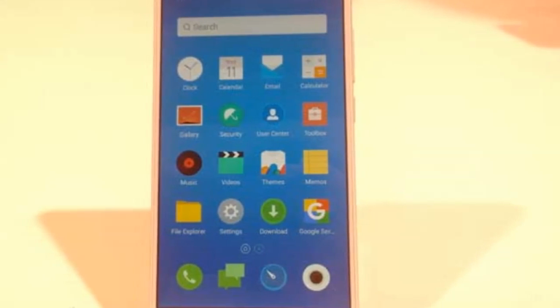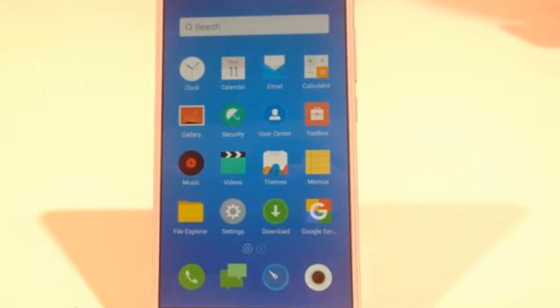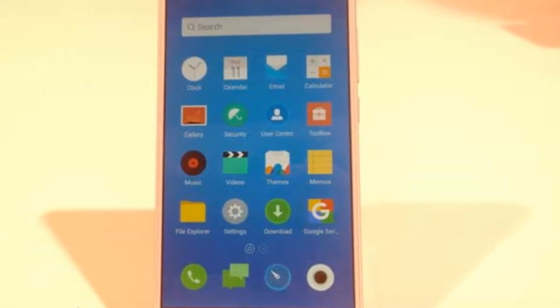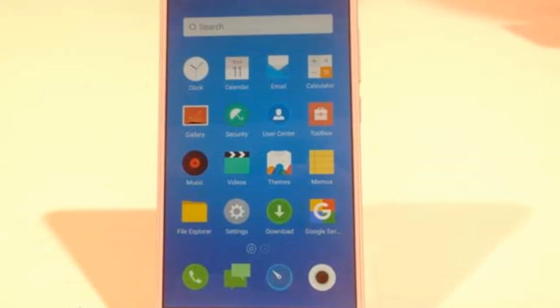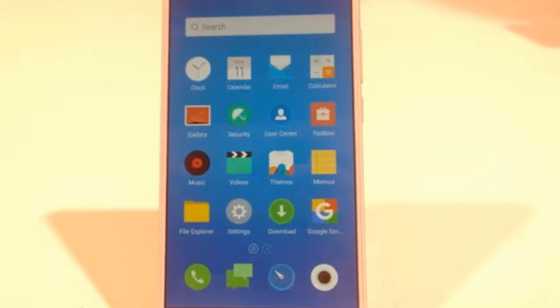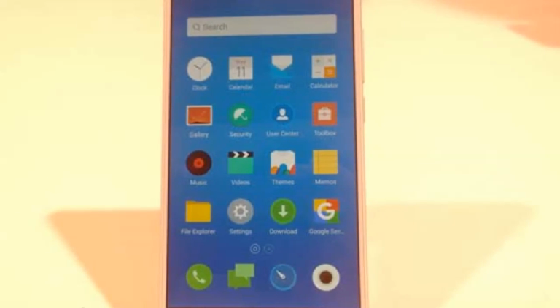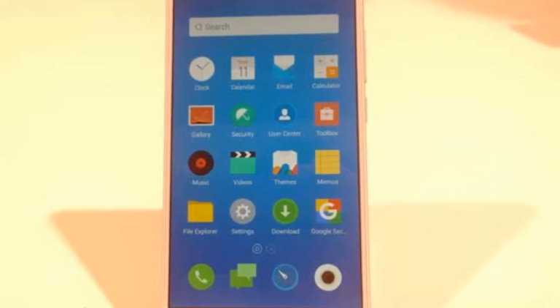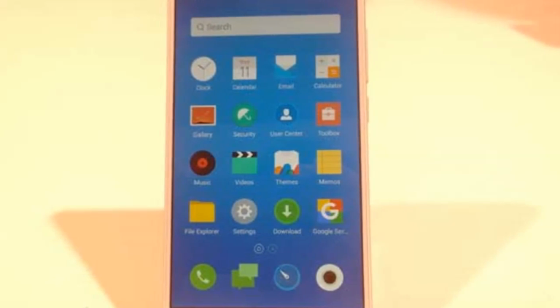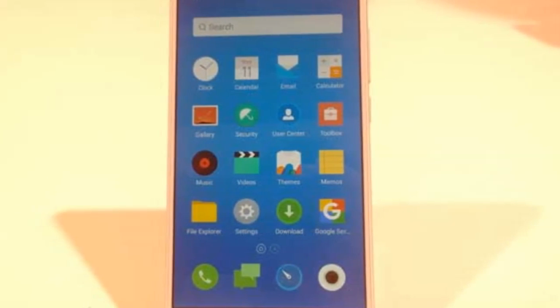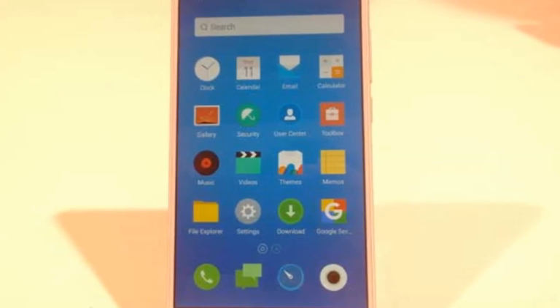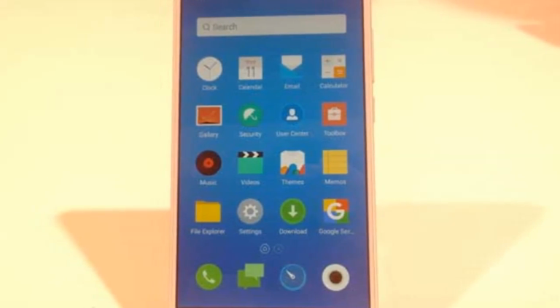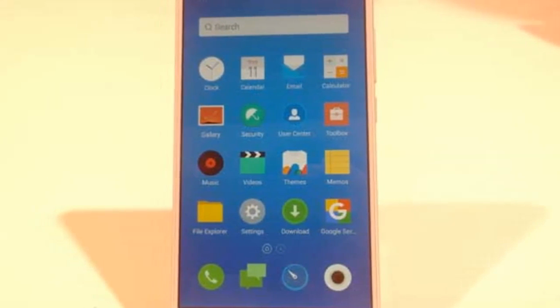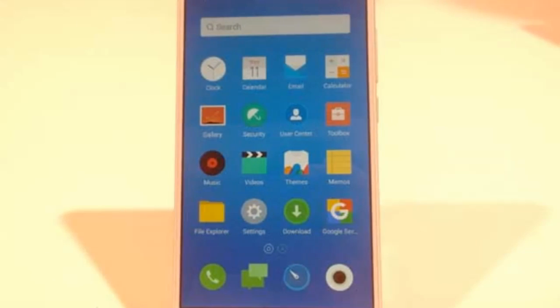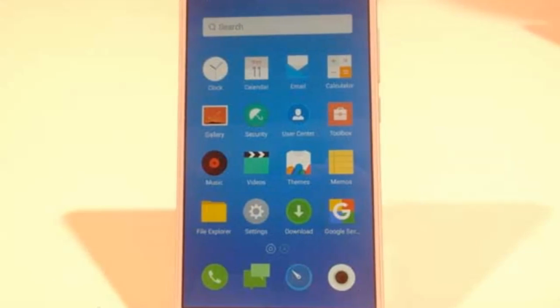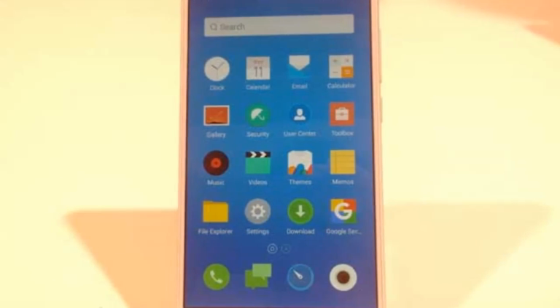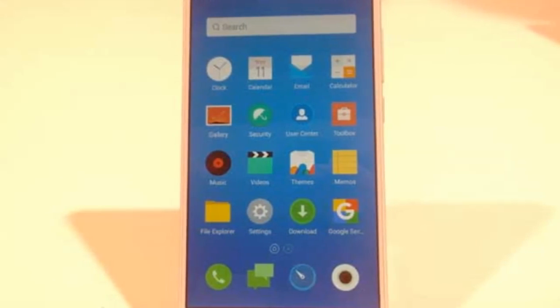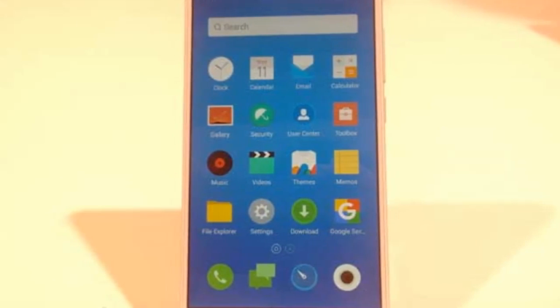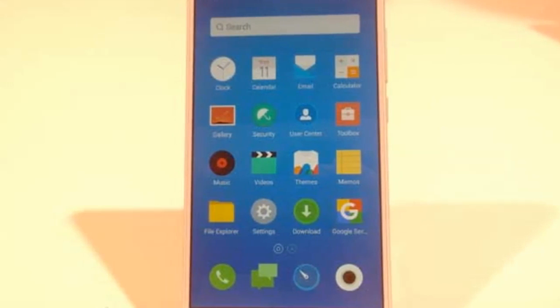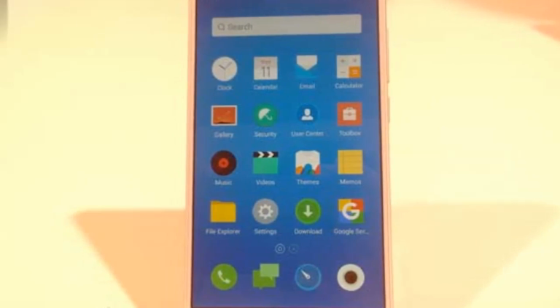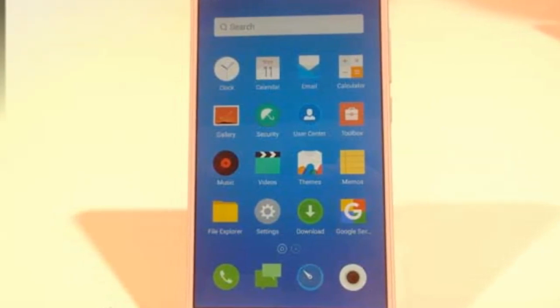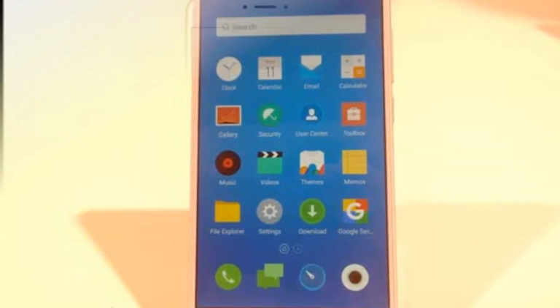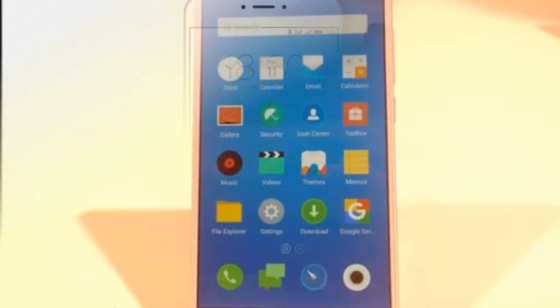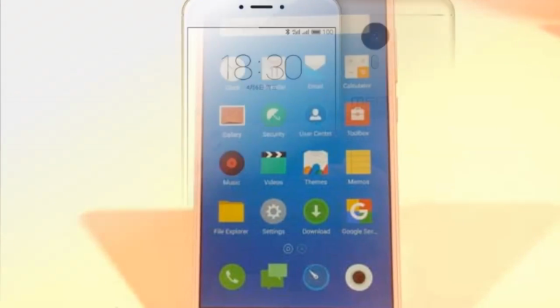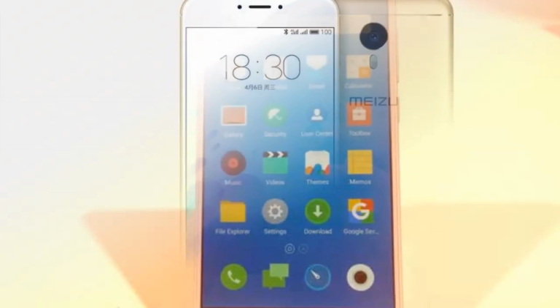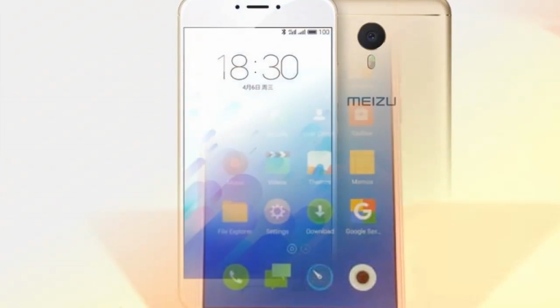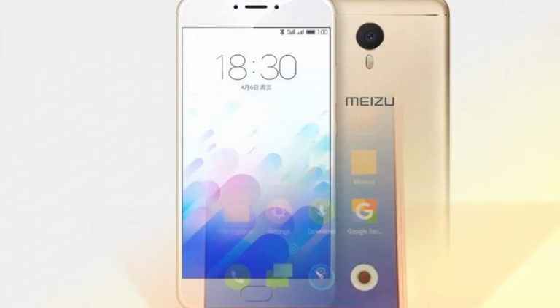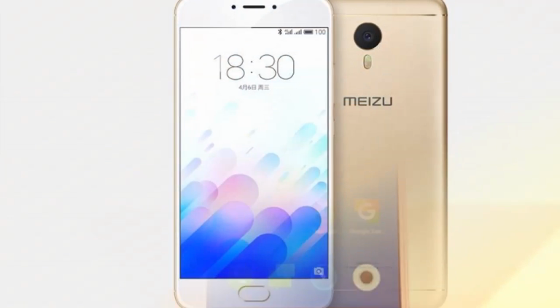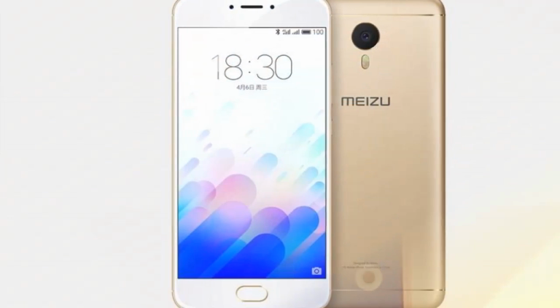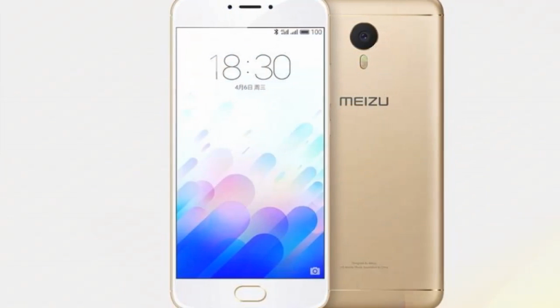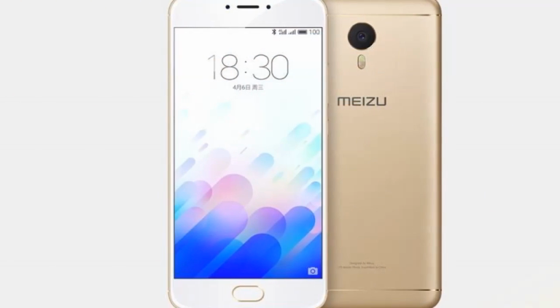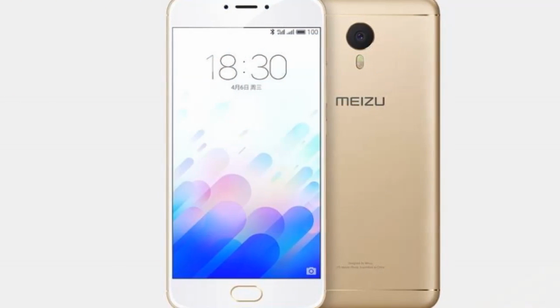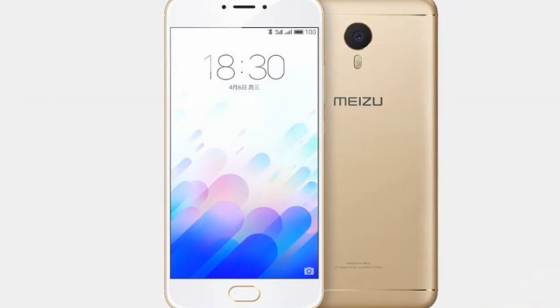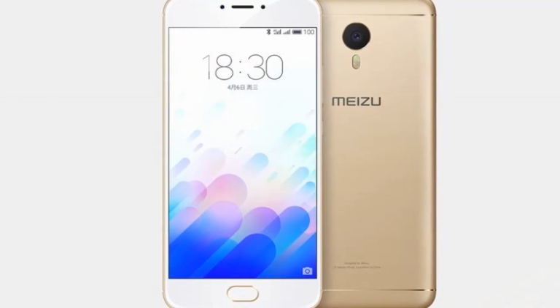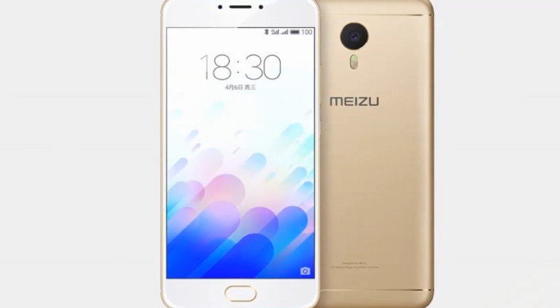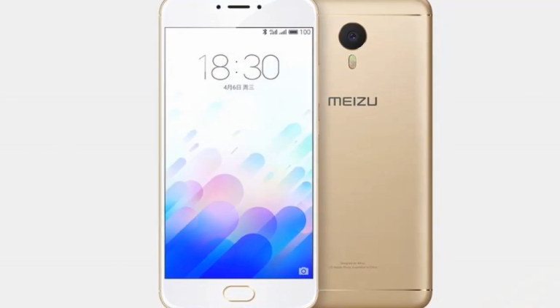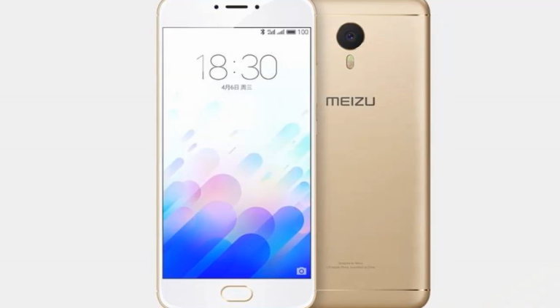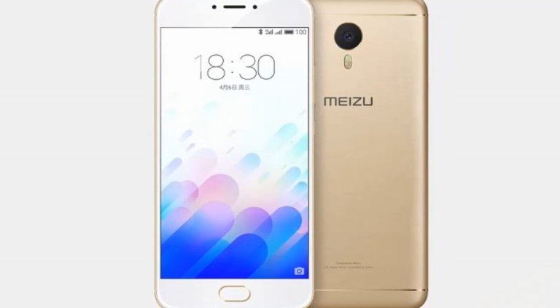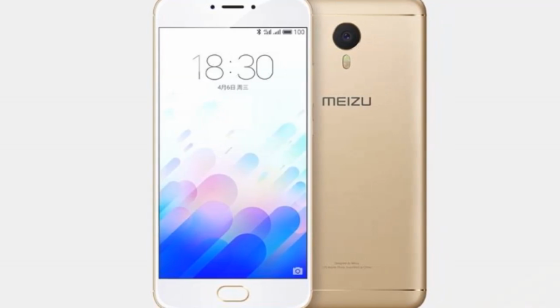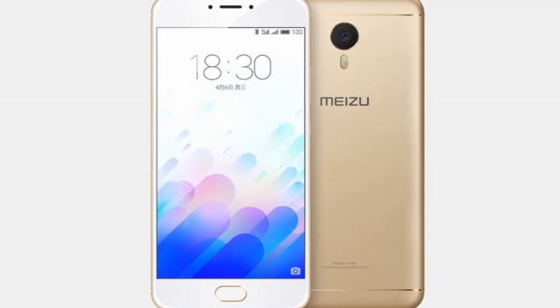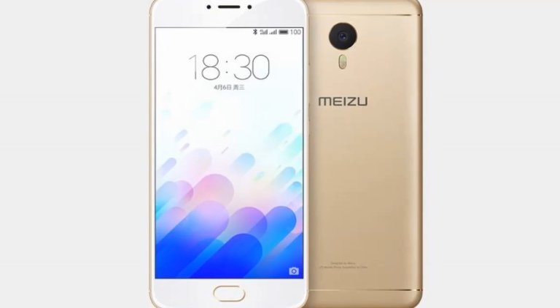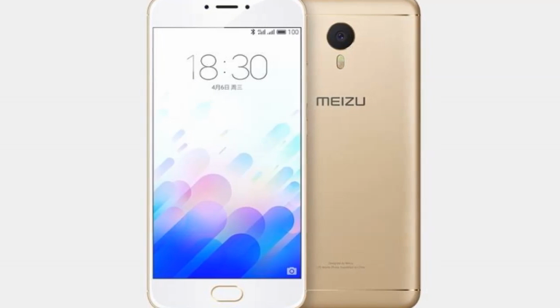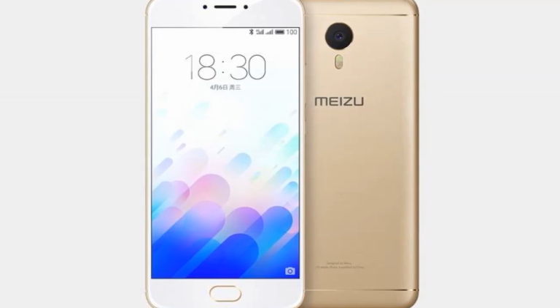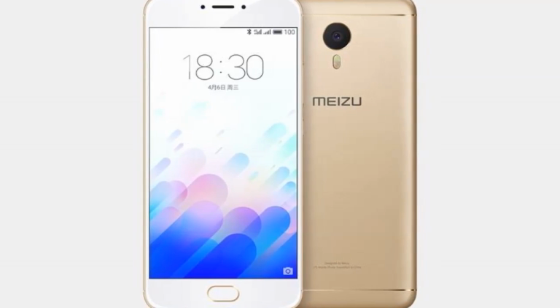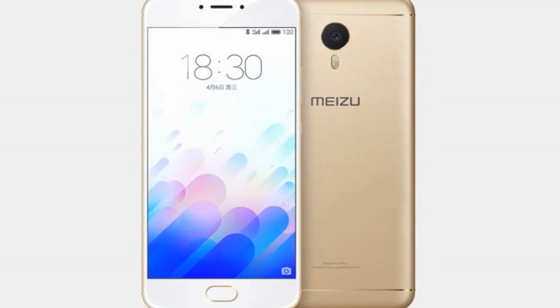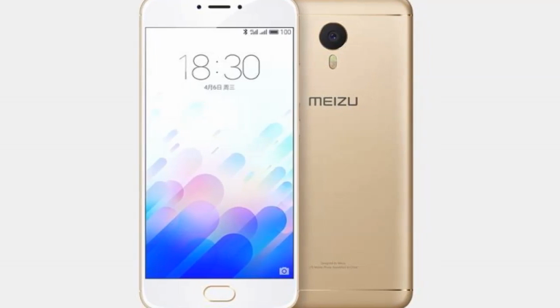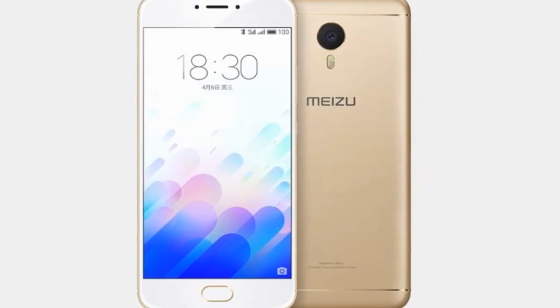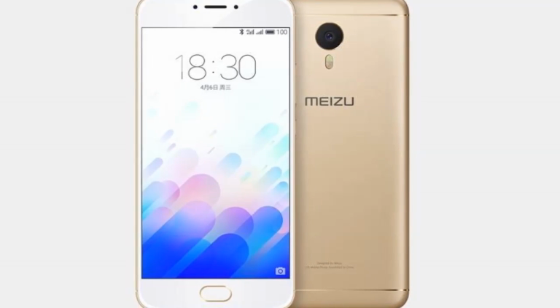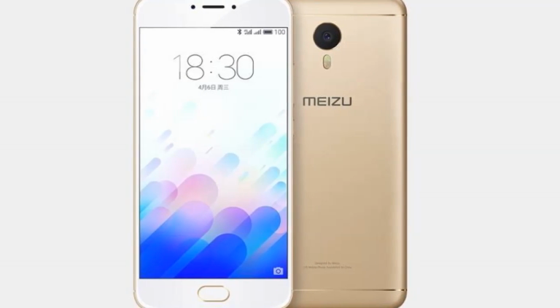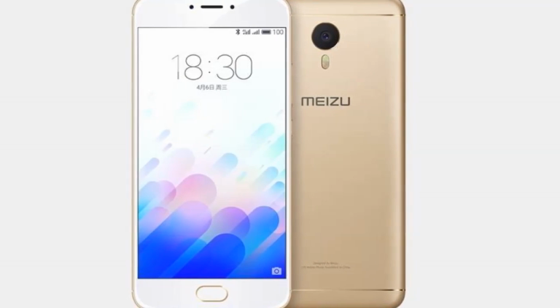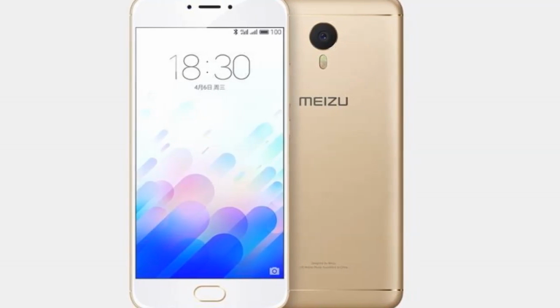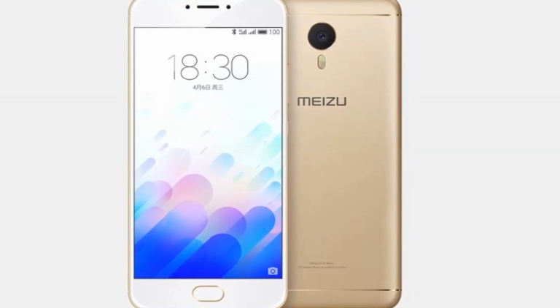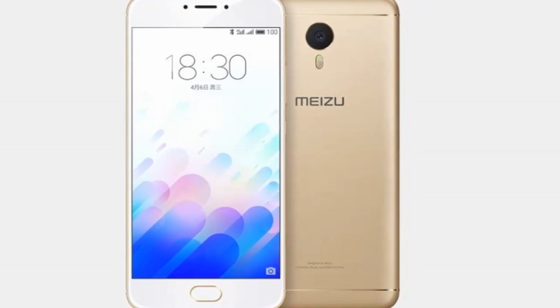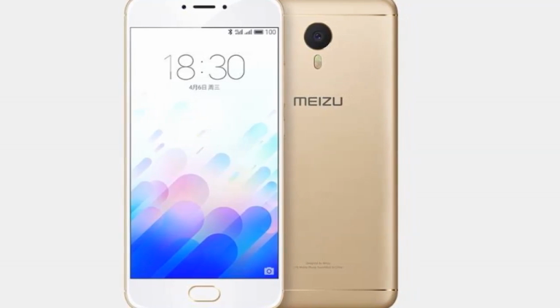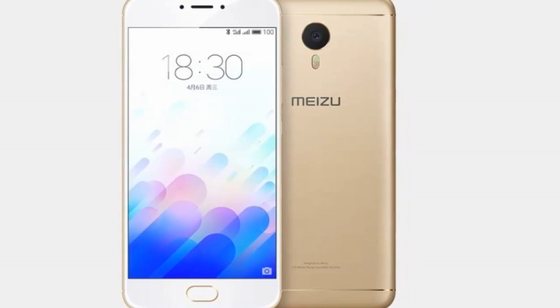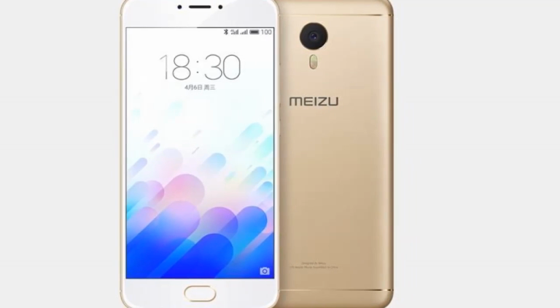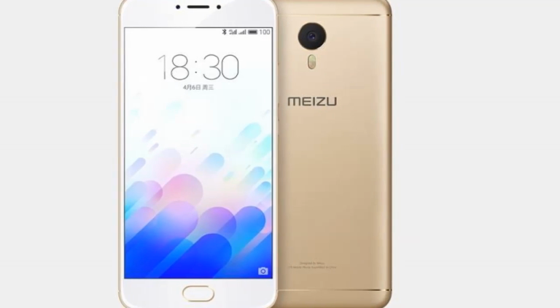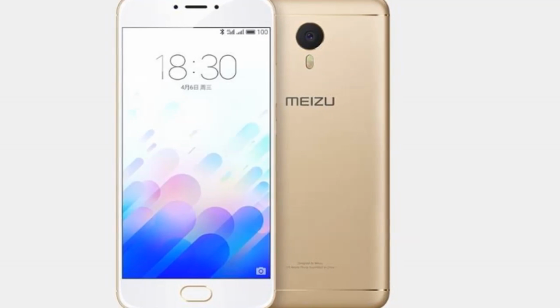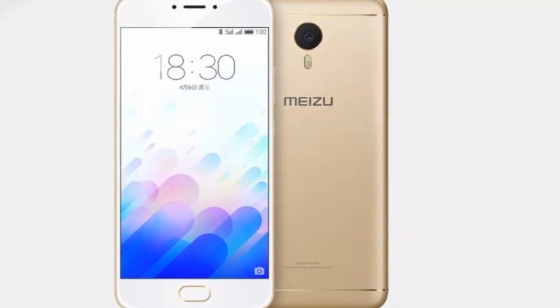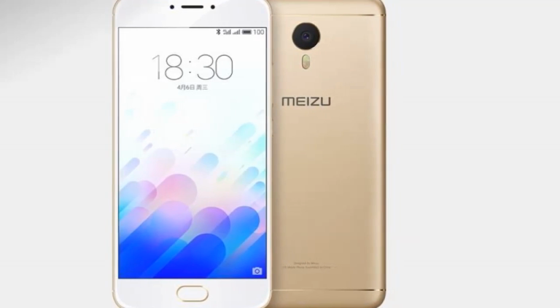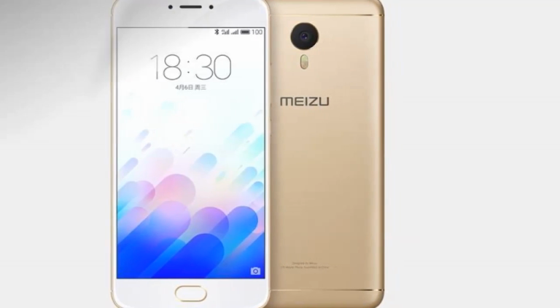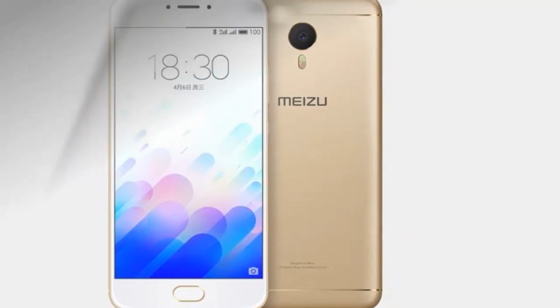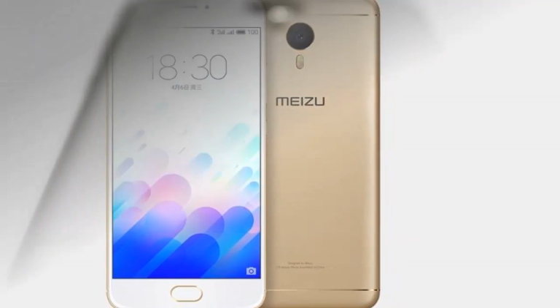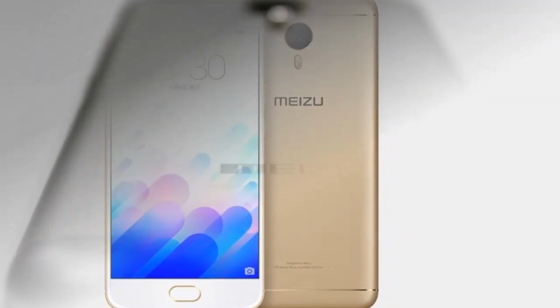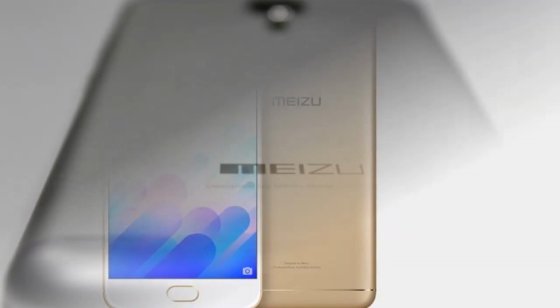The big highlights of the smartphone are its octa-core processor, fingerprint scanner, and the 13-megapixel rear camera sitting at the back.